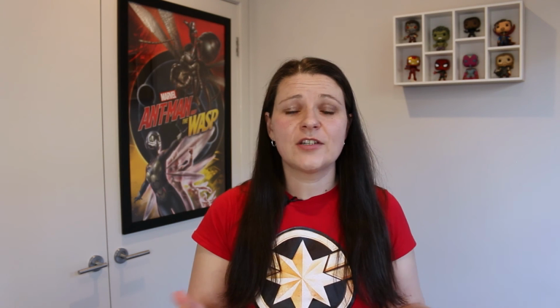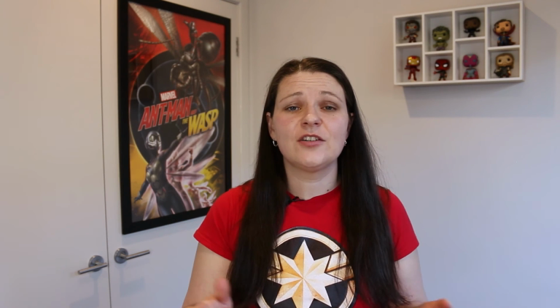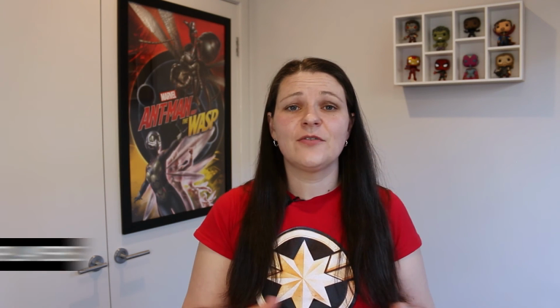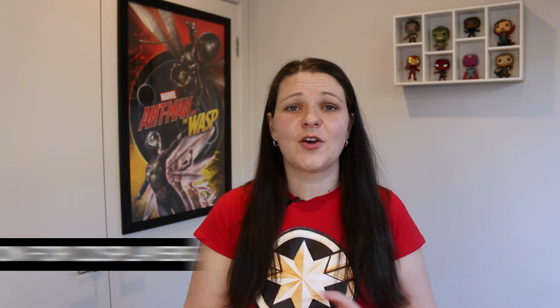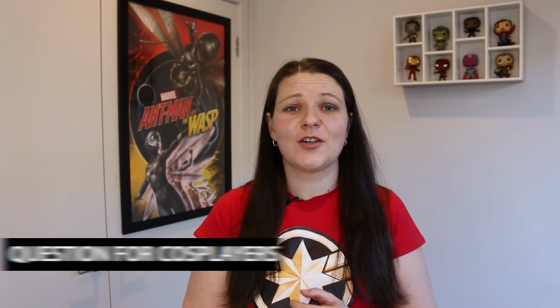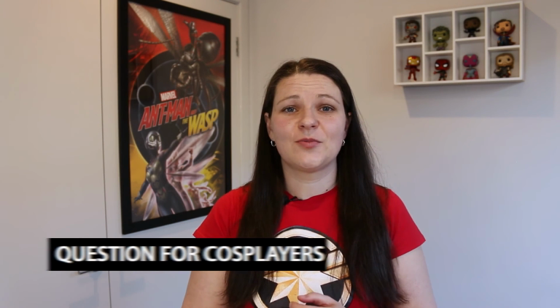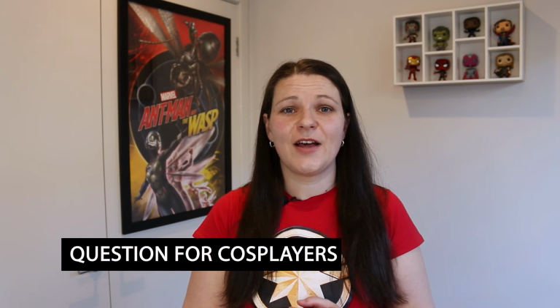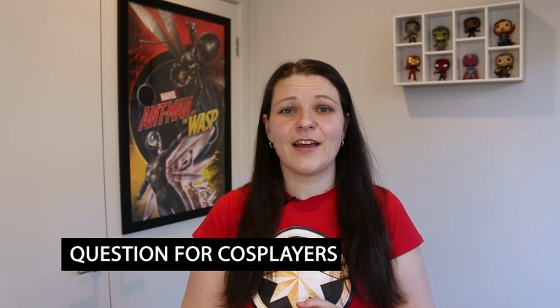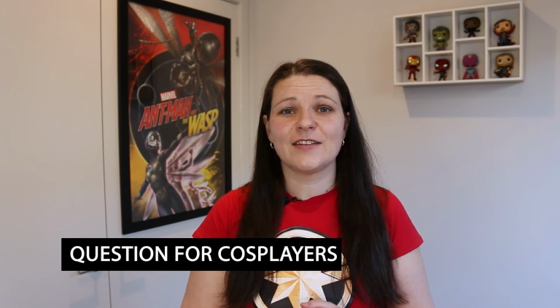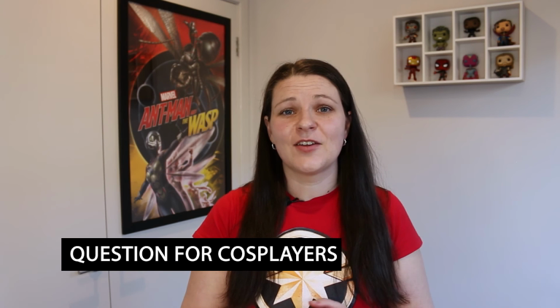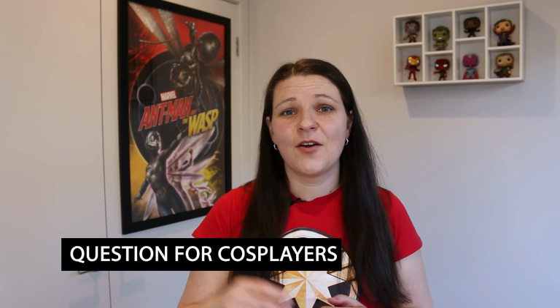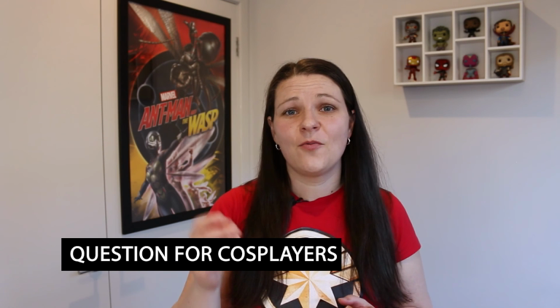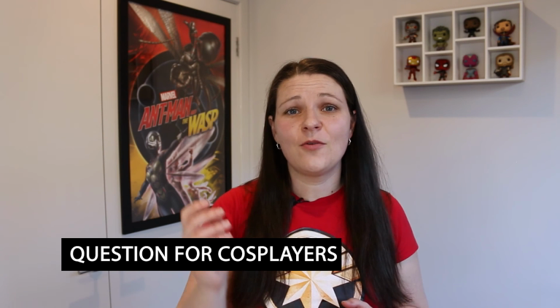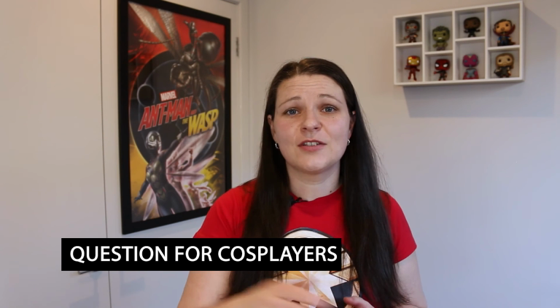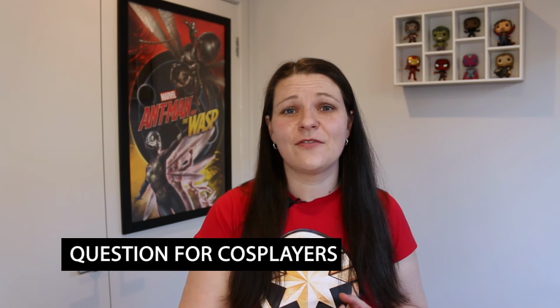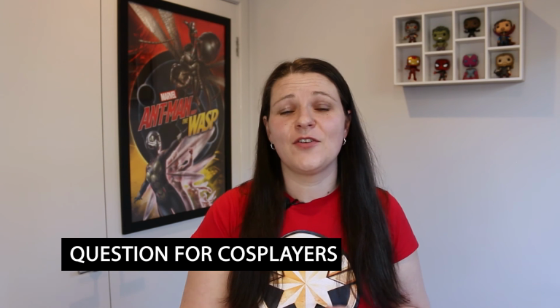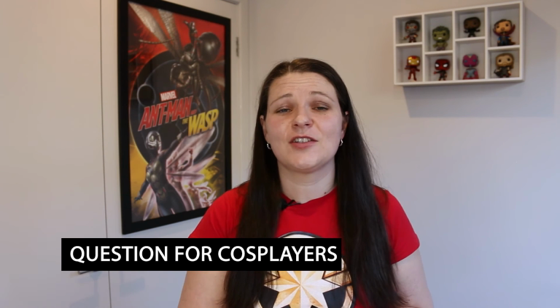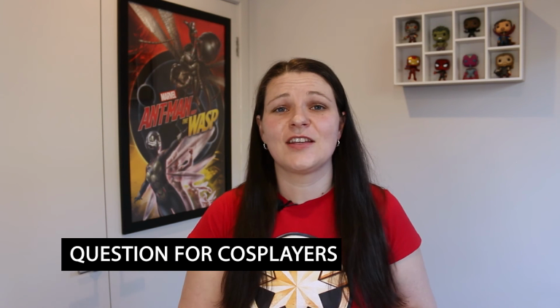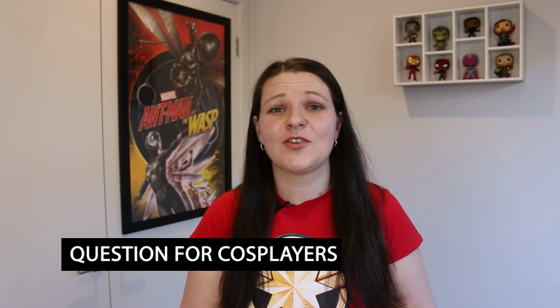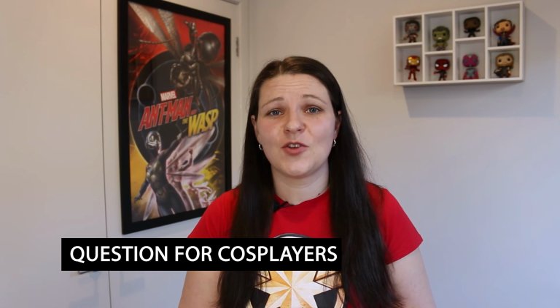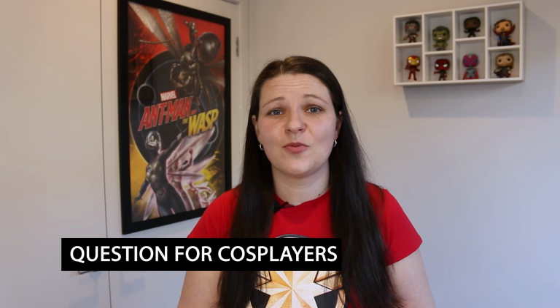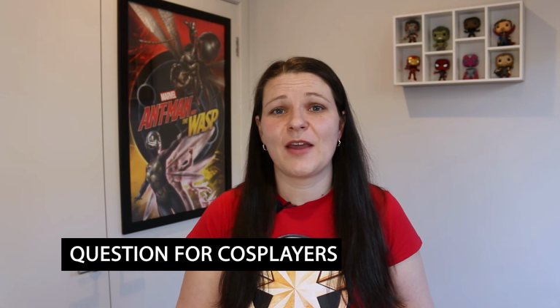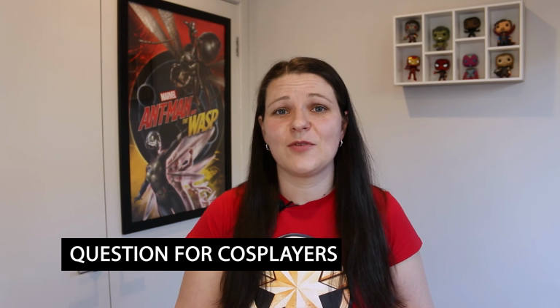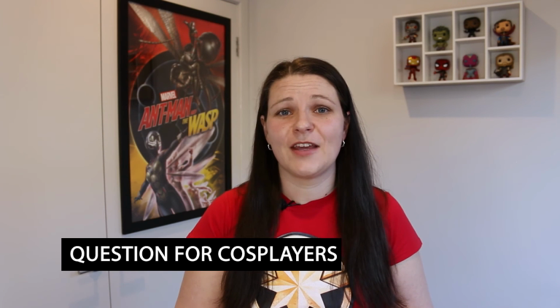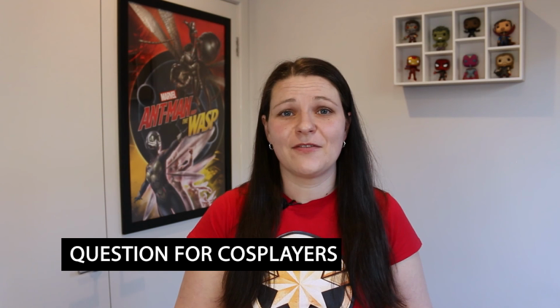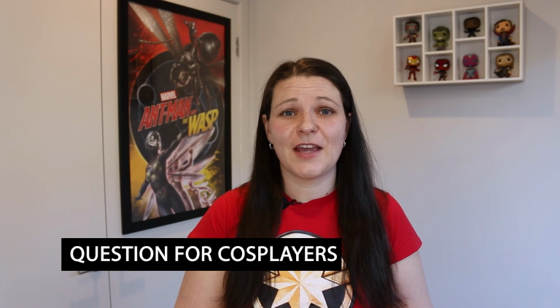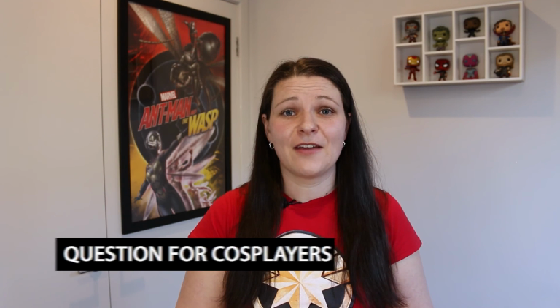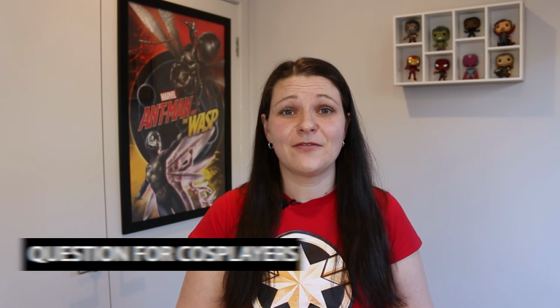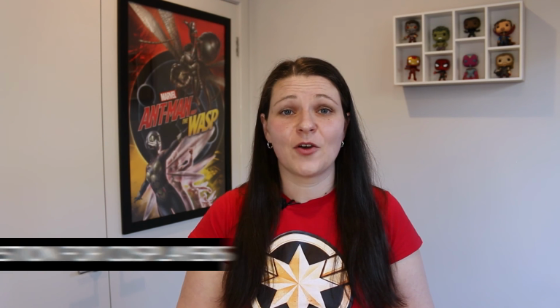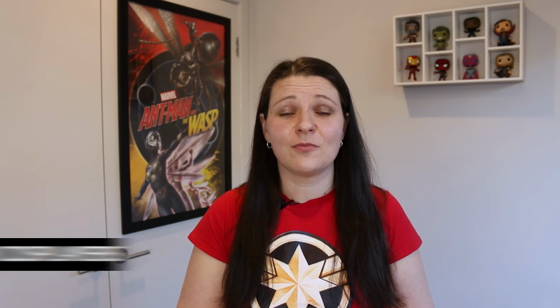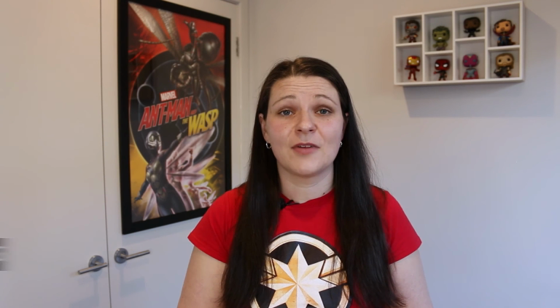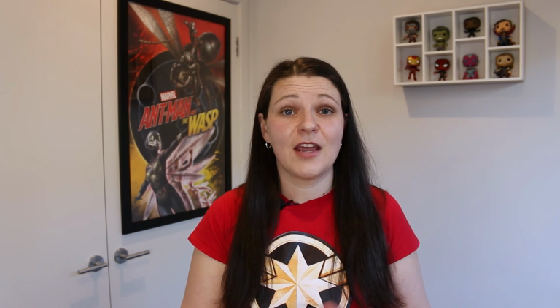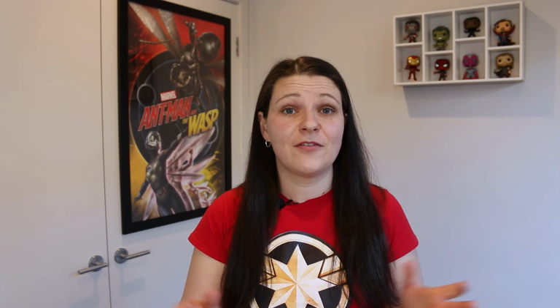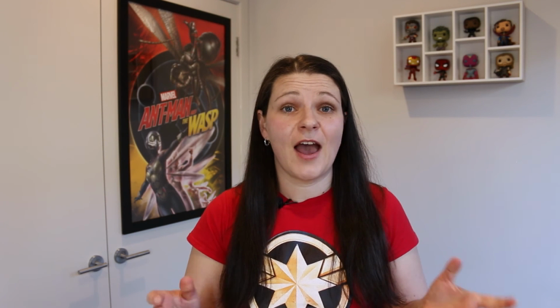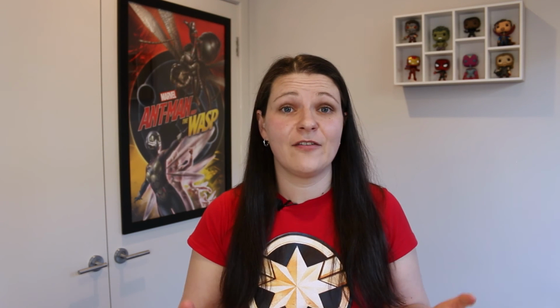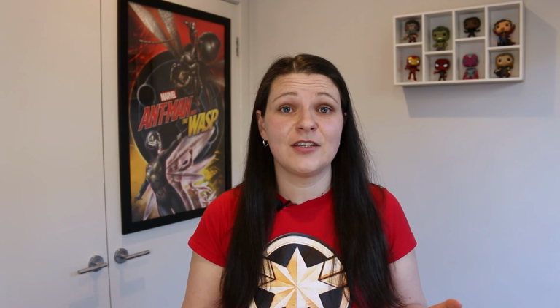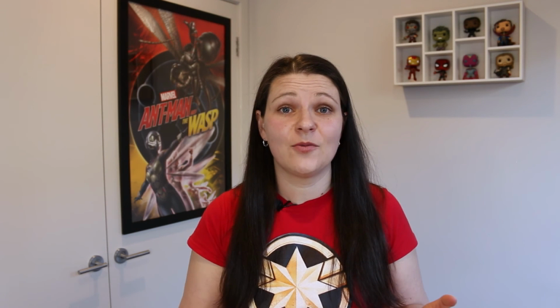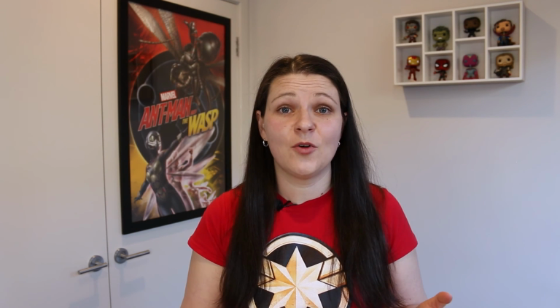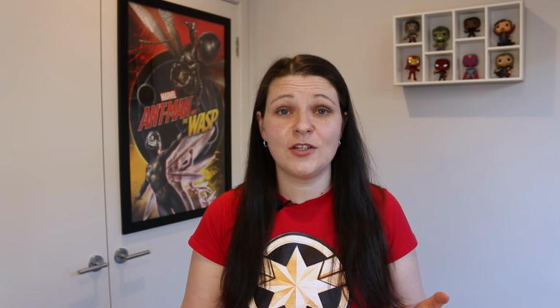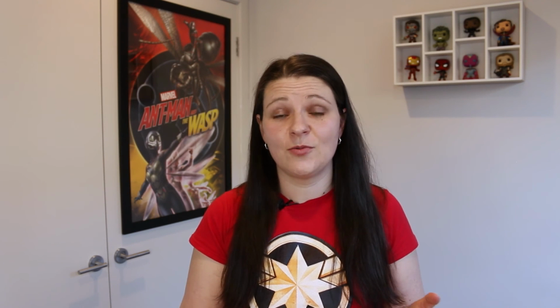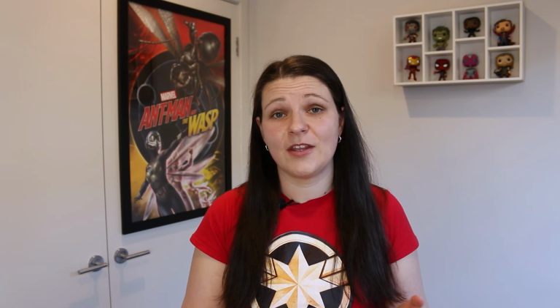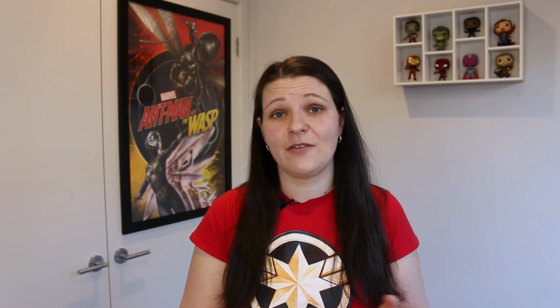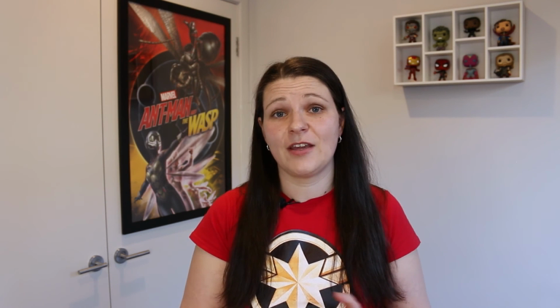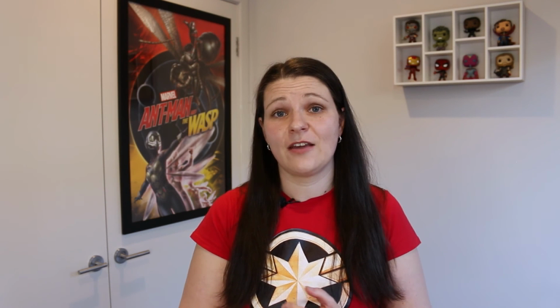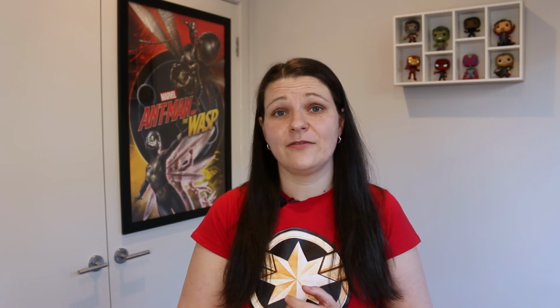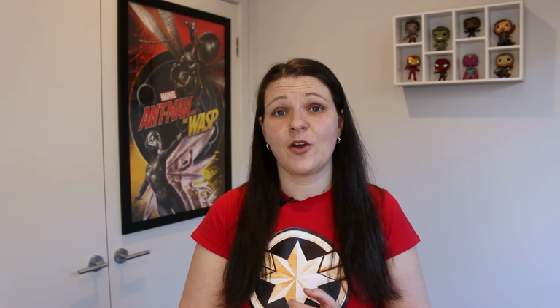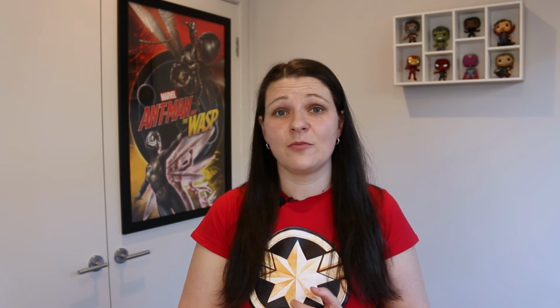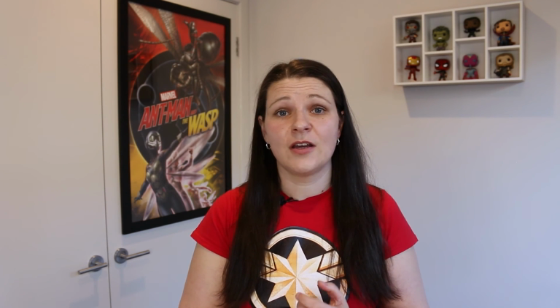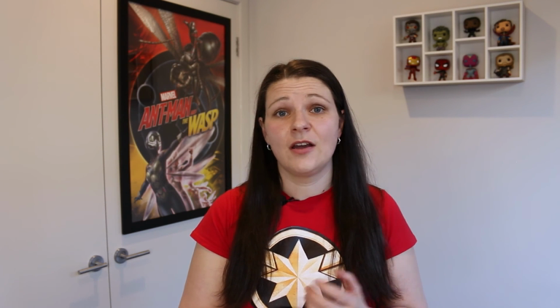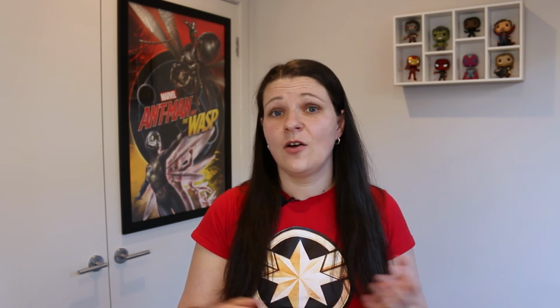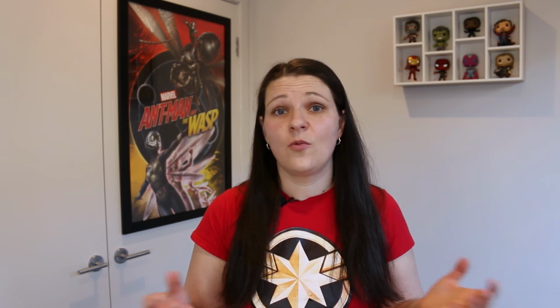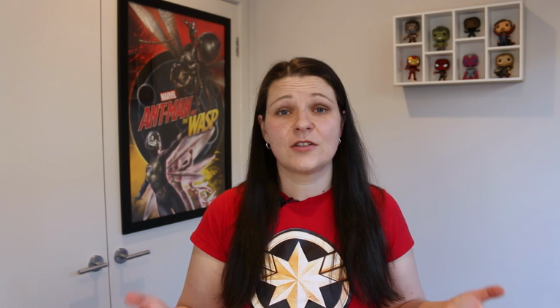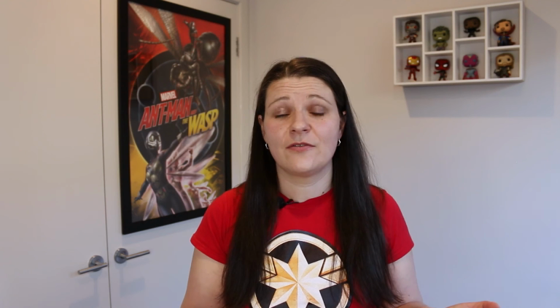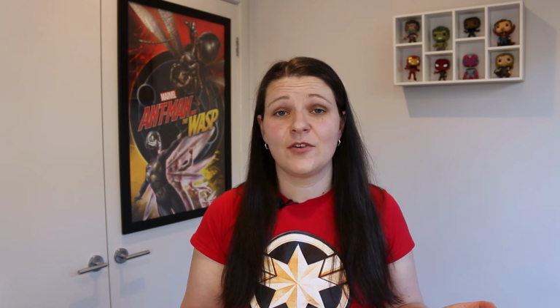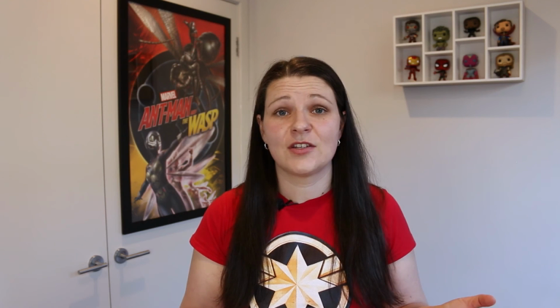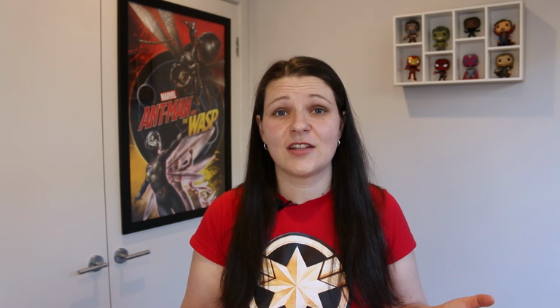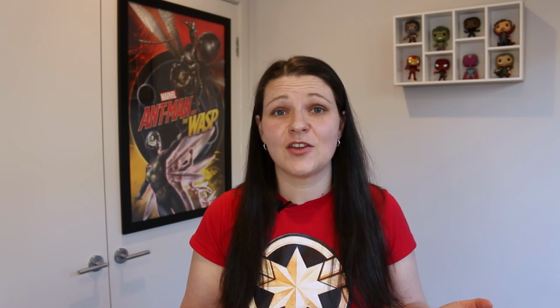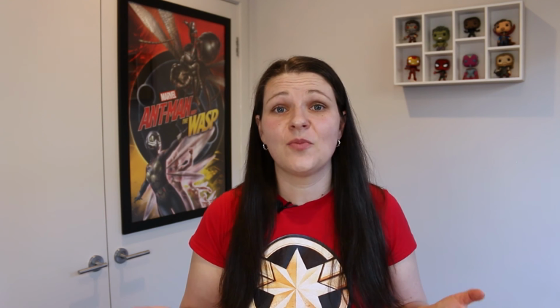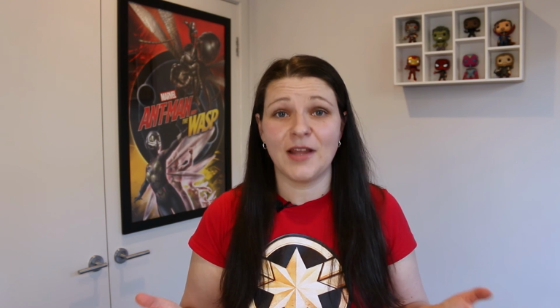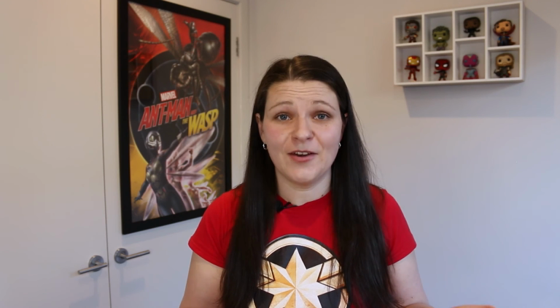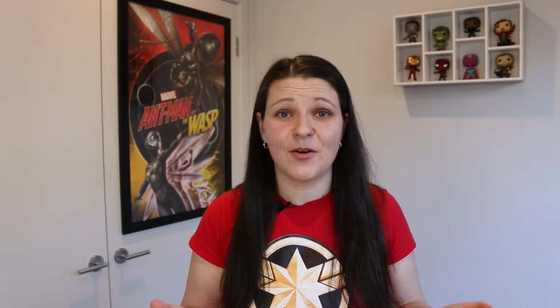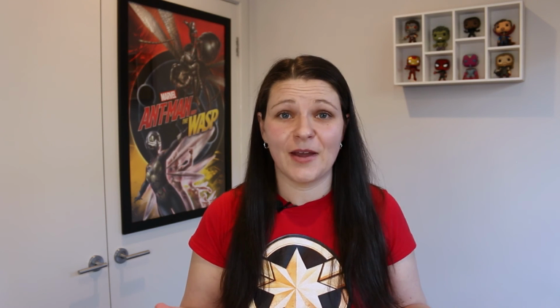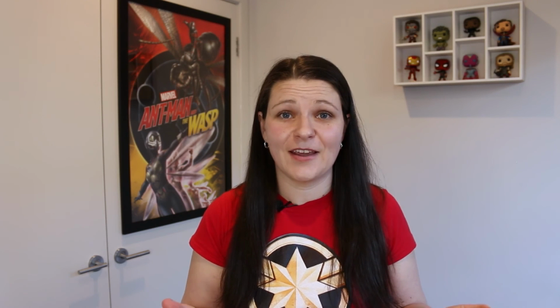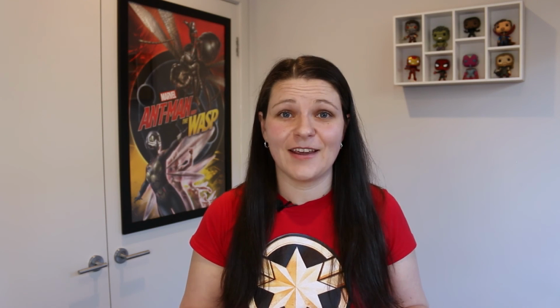Question for cosplayers: what was the first thing you made with EVA foam? If you haven't yet worked with EVA foam, what's the first thing you plan on making? Leave a comment below.